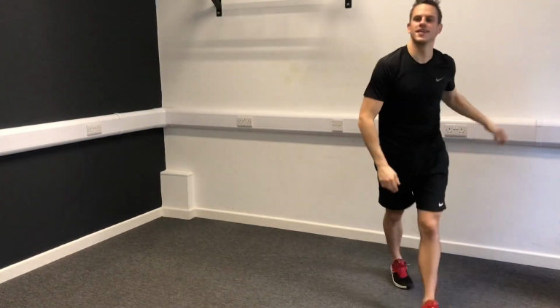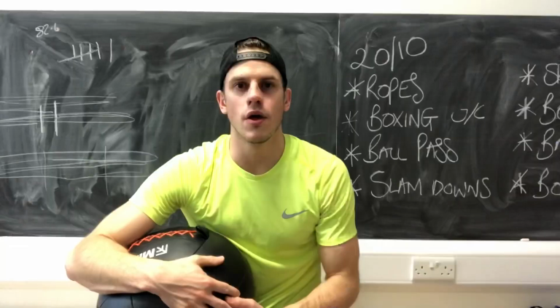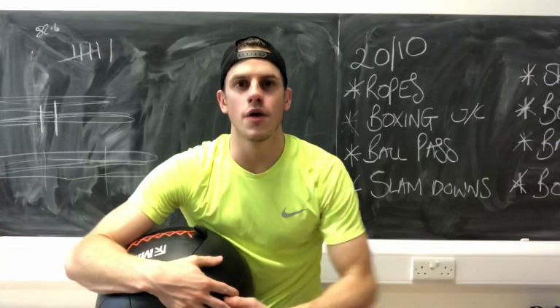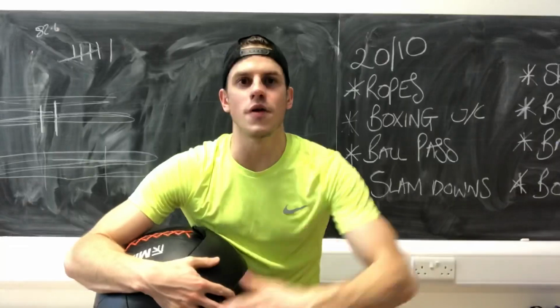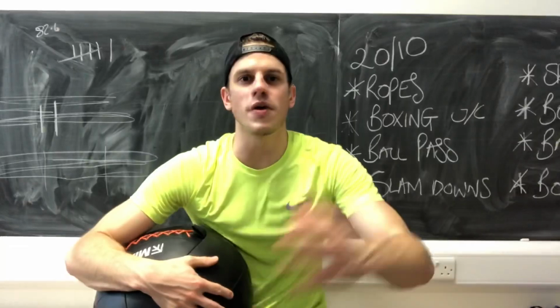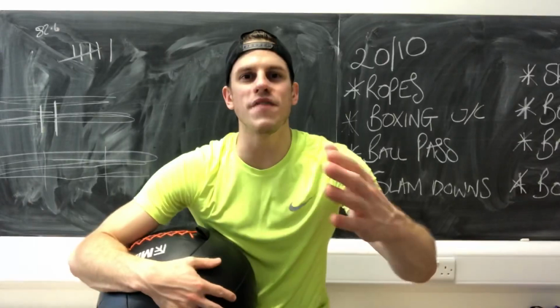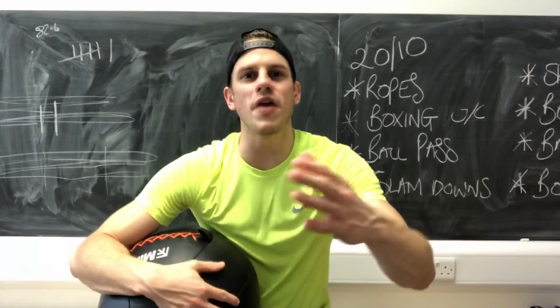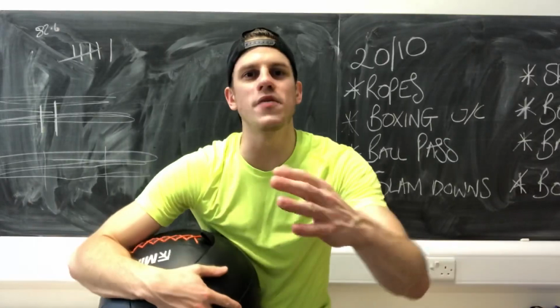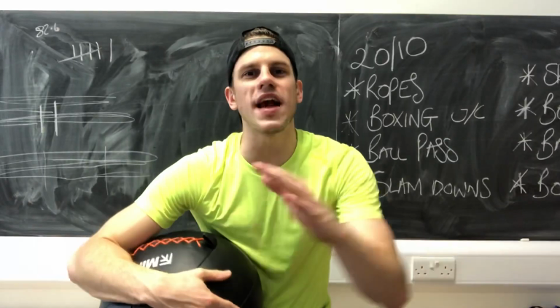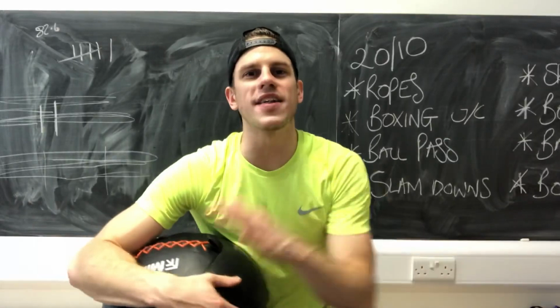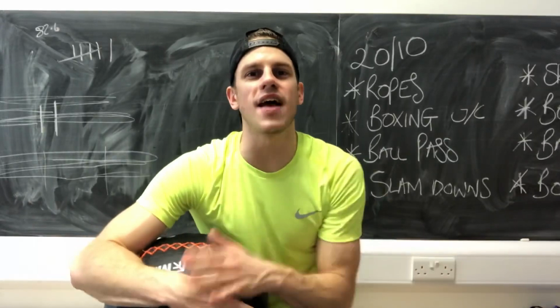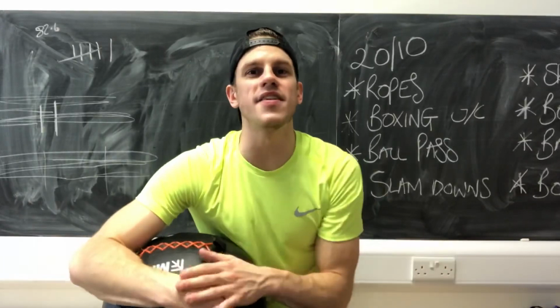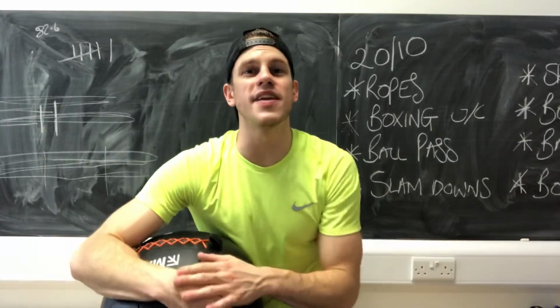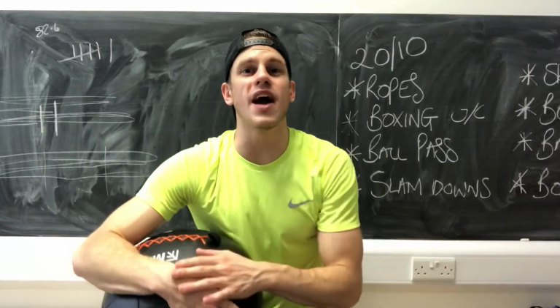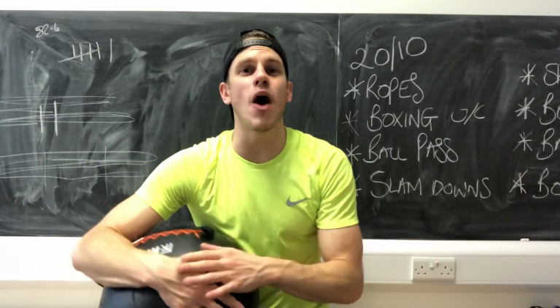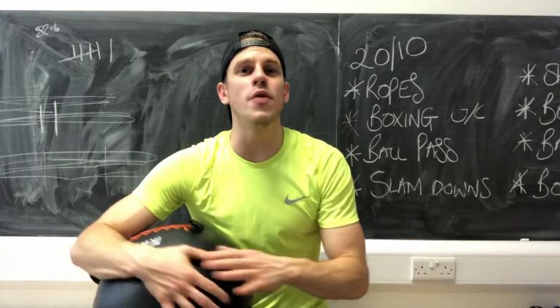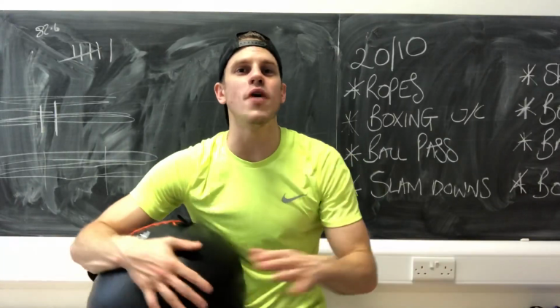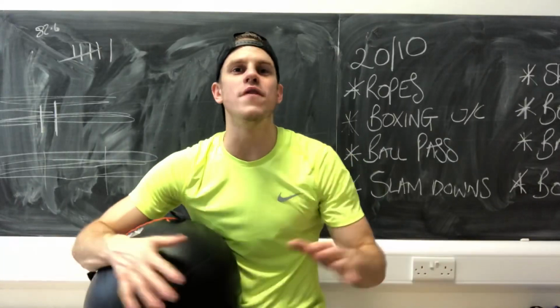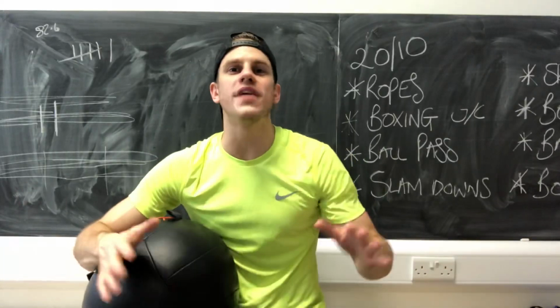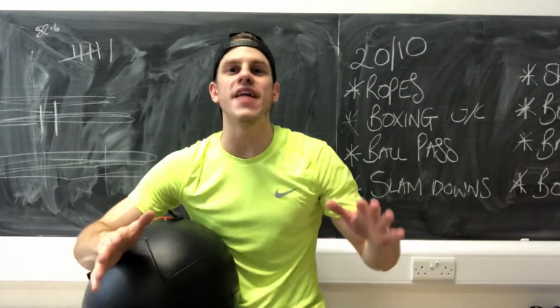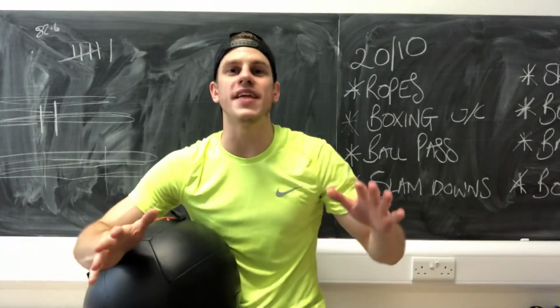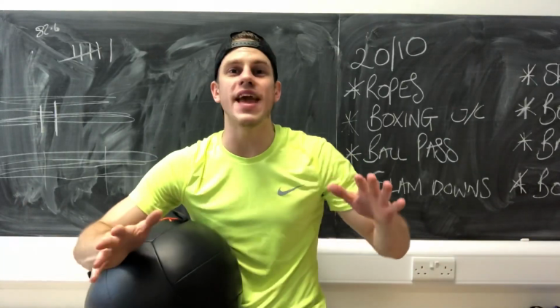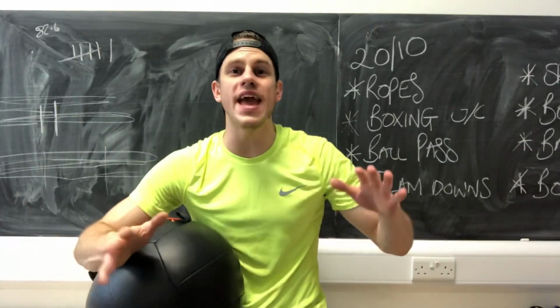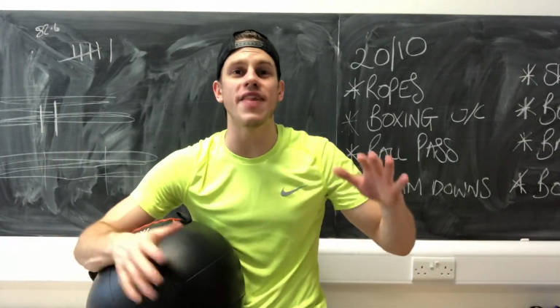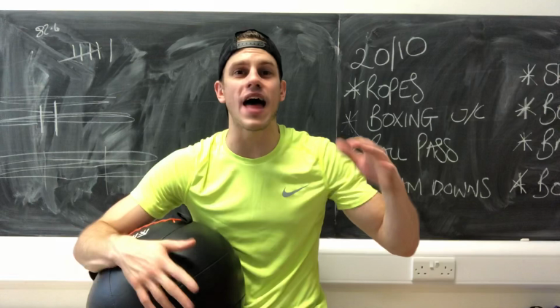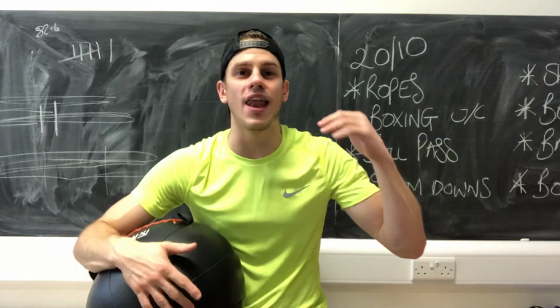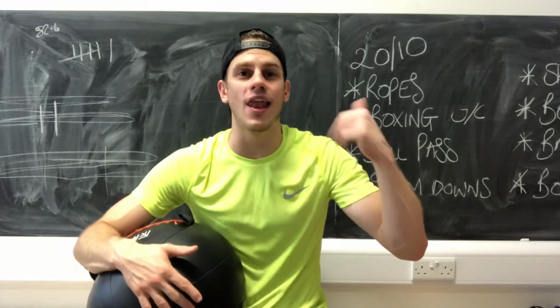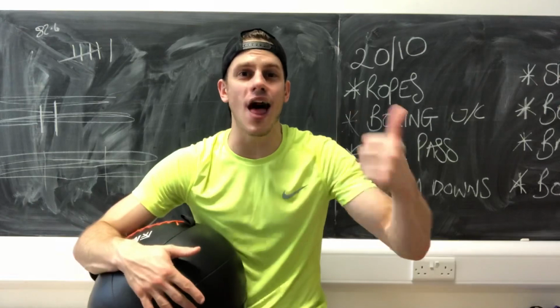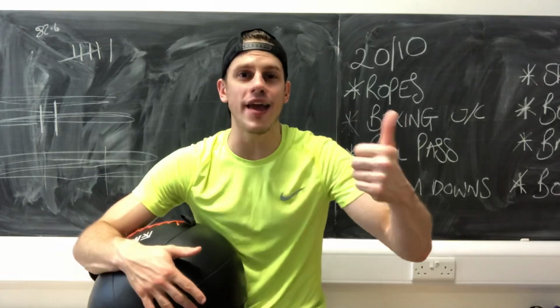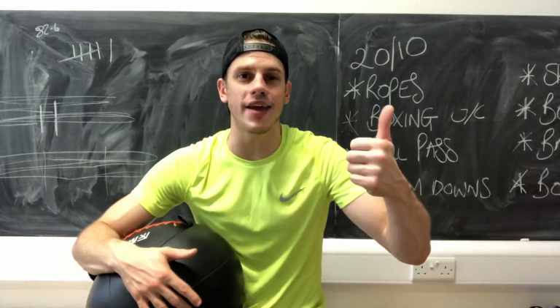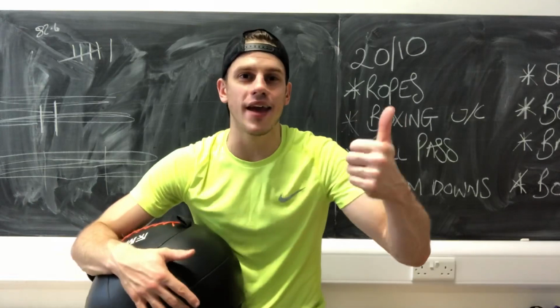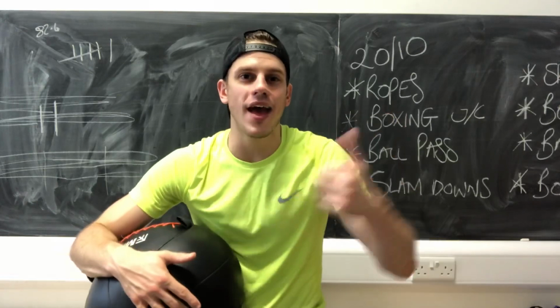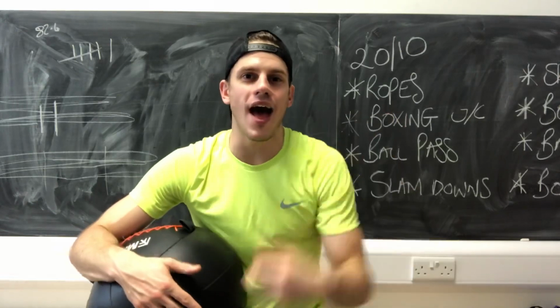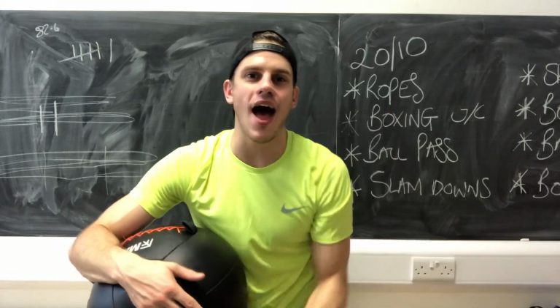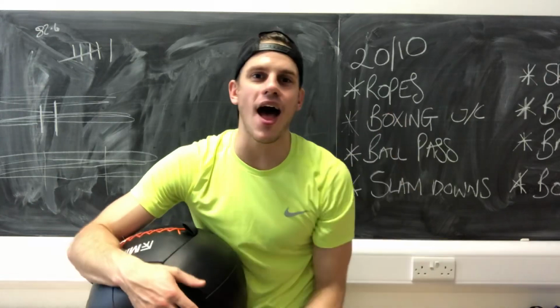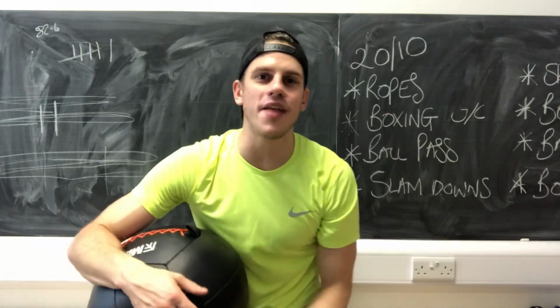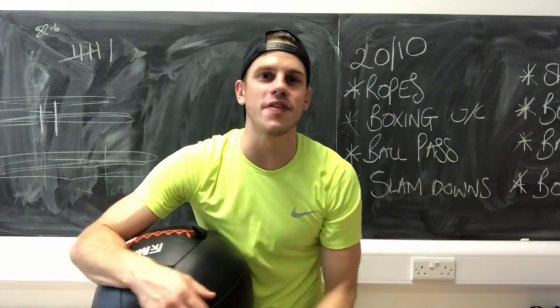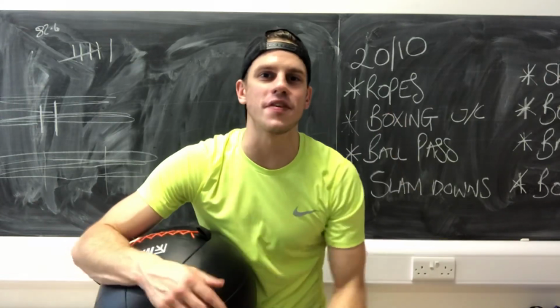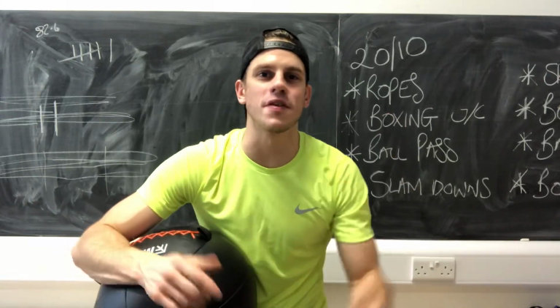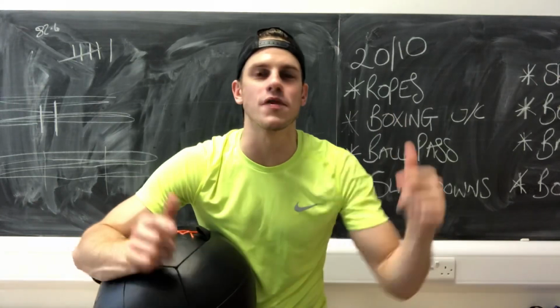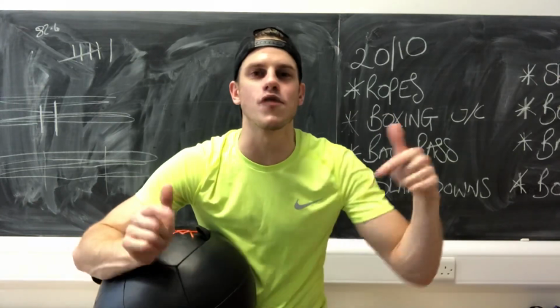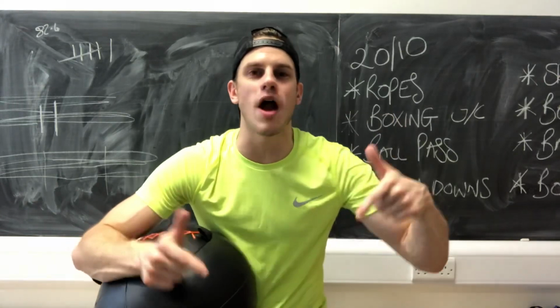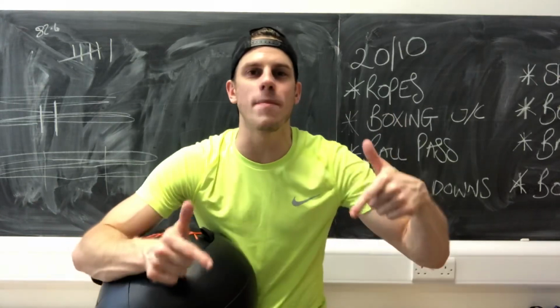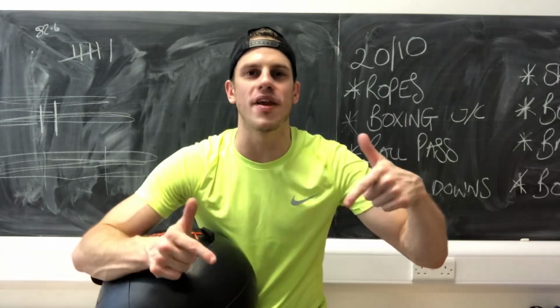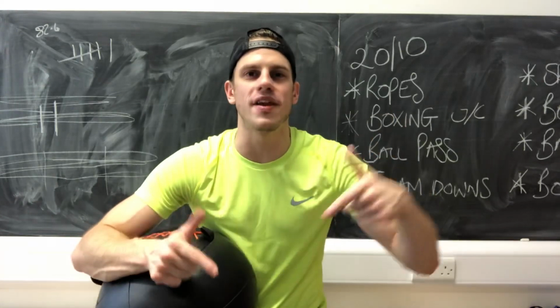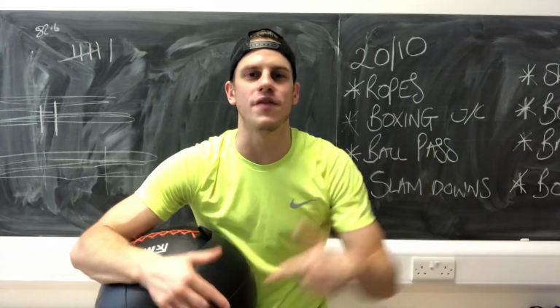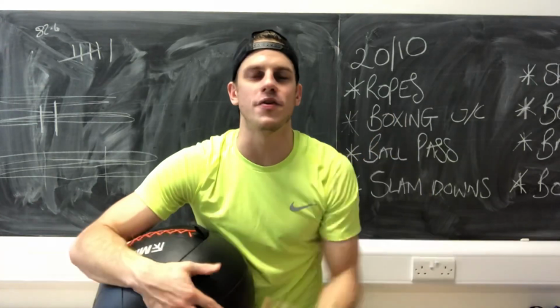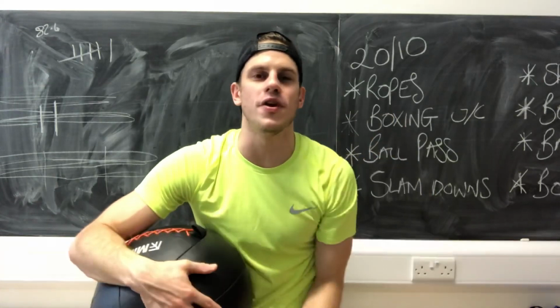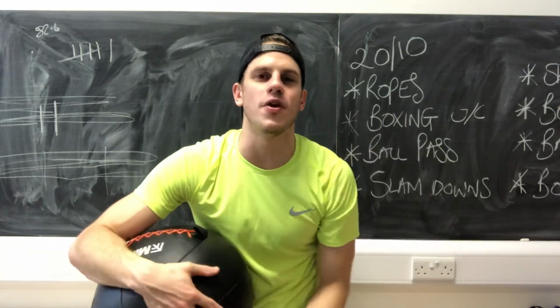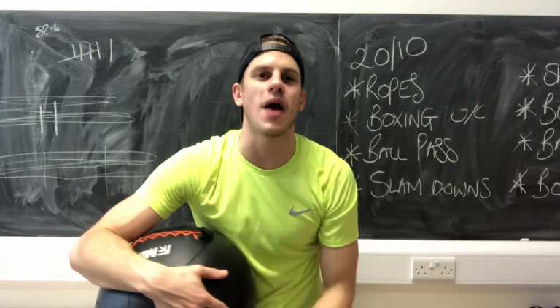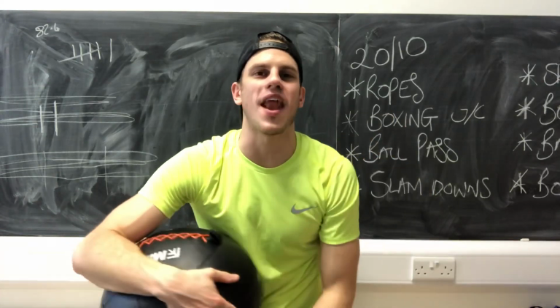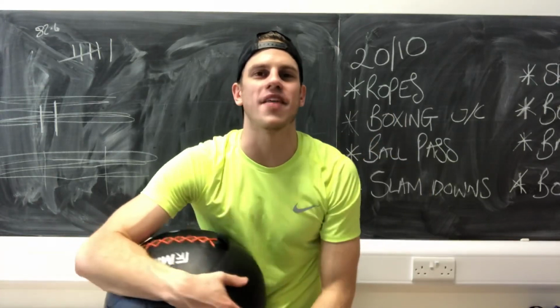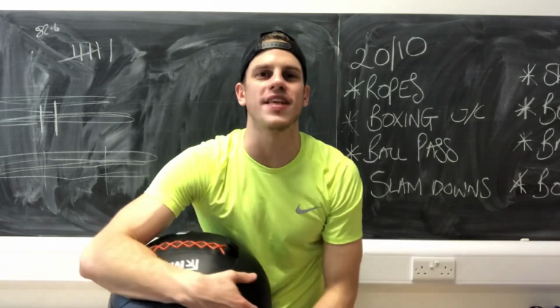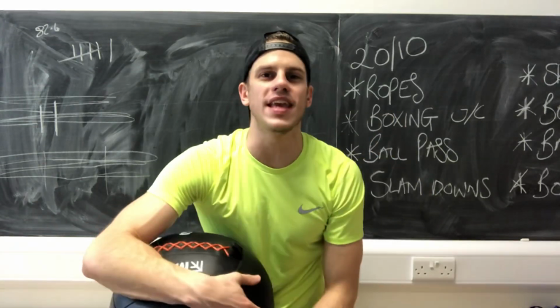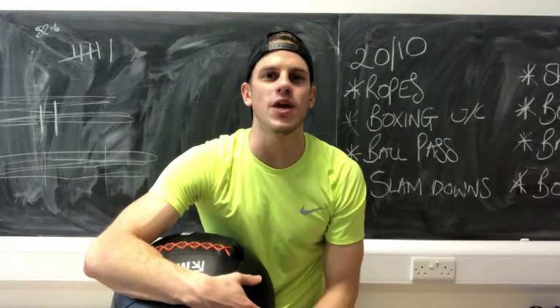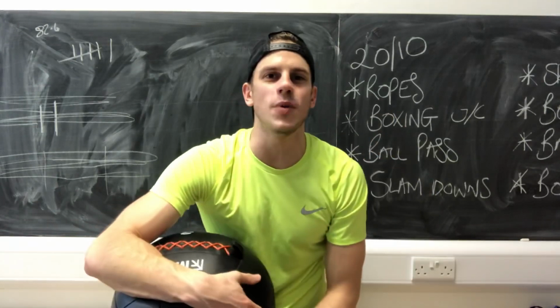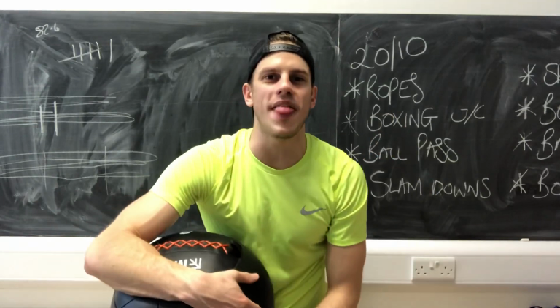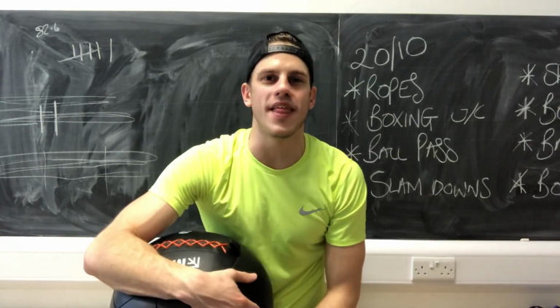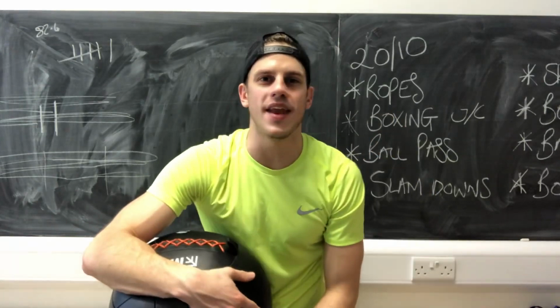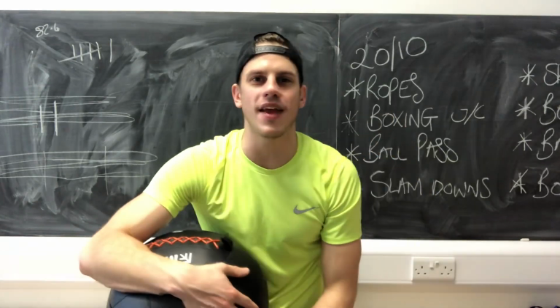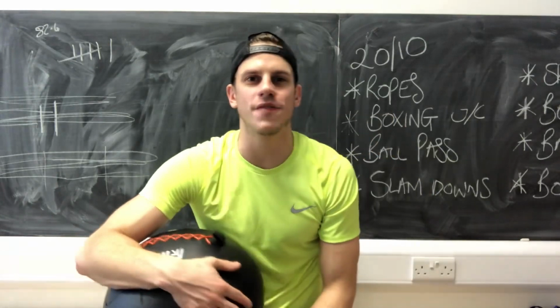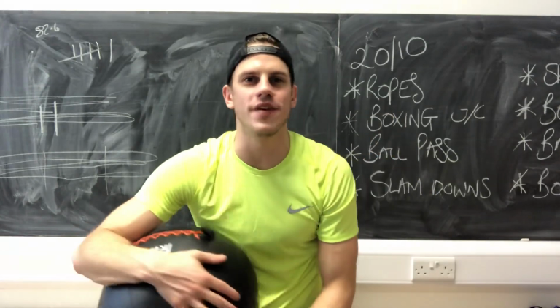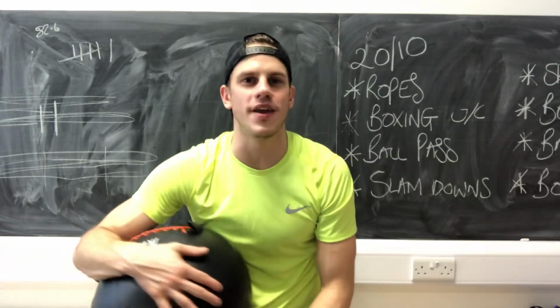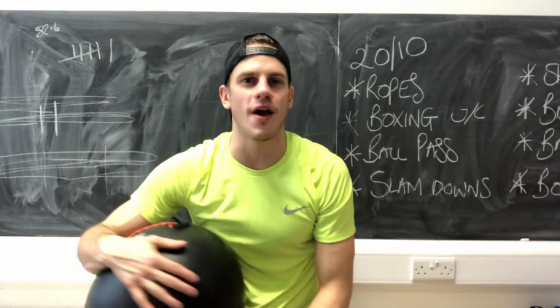So give those exercises a go, and don't forget to hit that like and the subscribe button if you're new. And I'll see you in the next video.